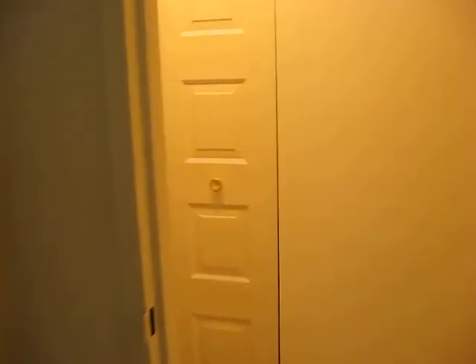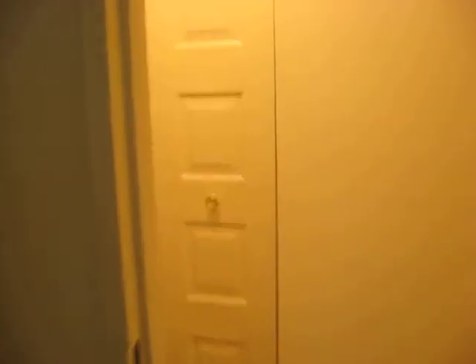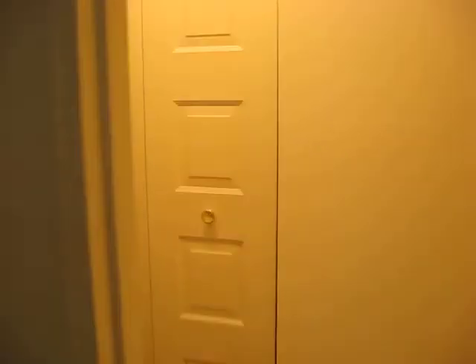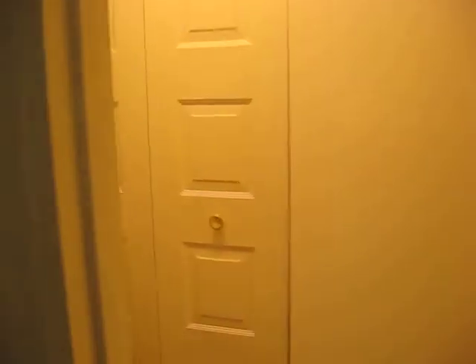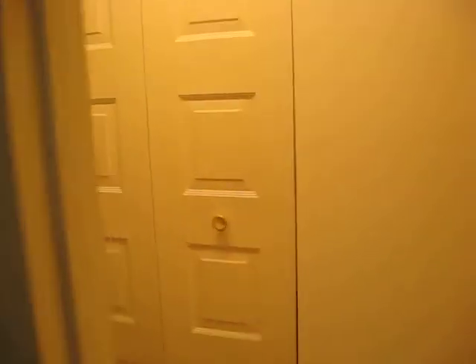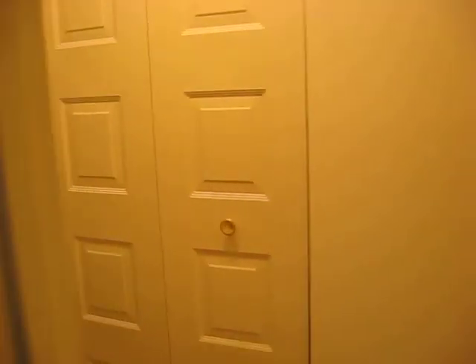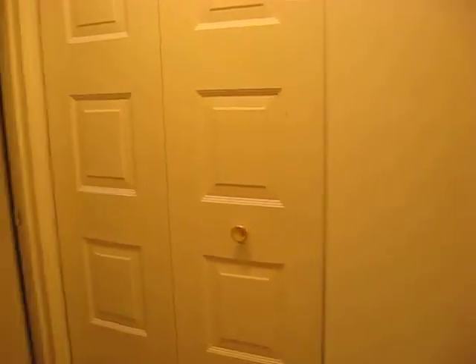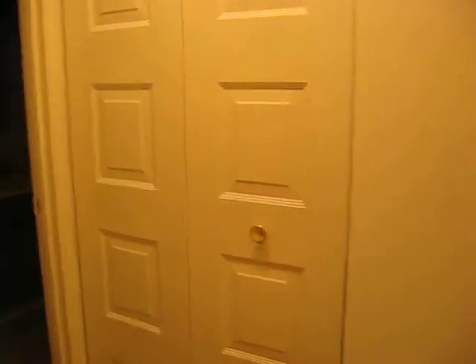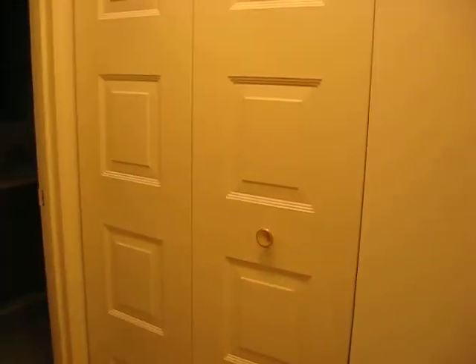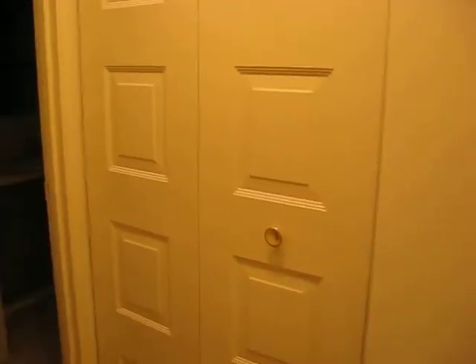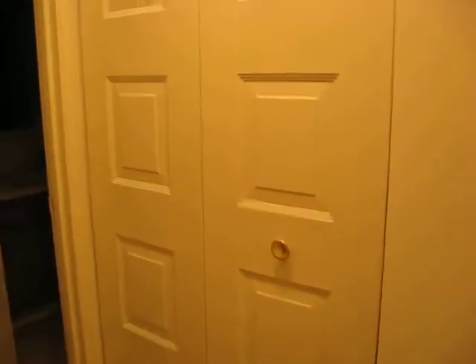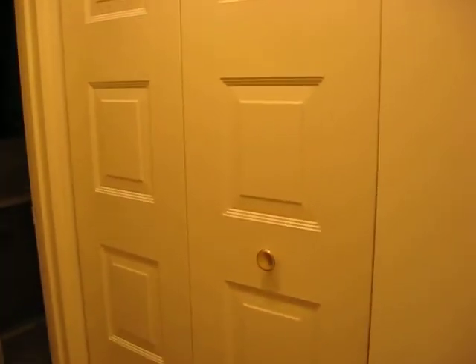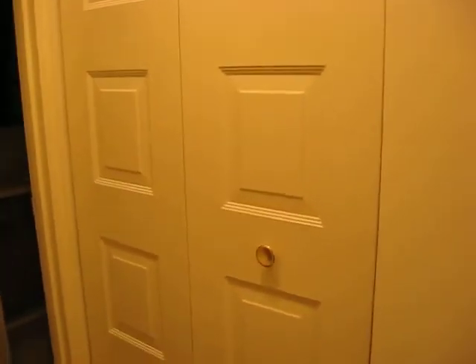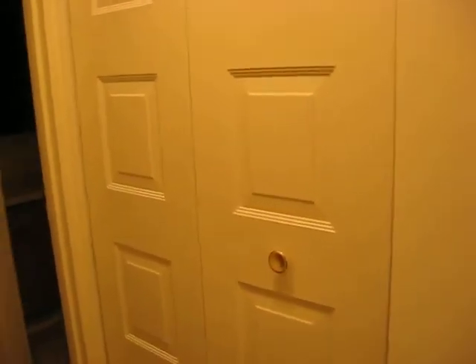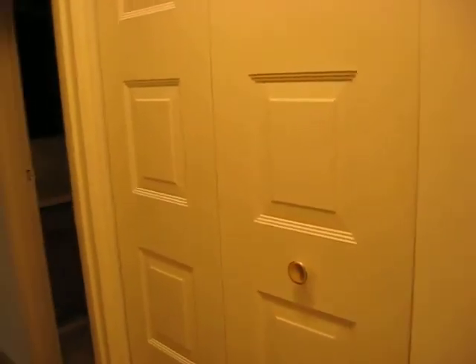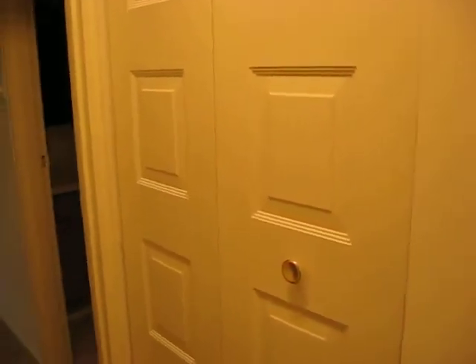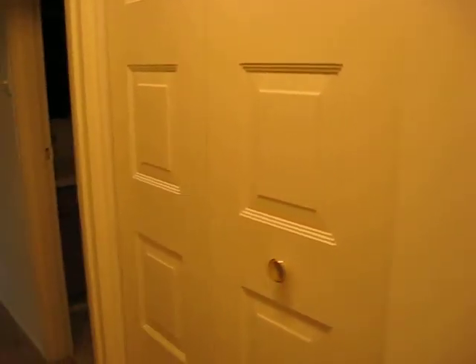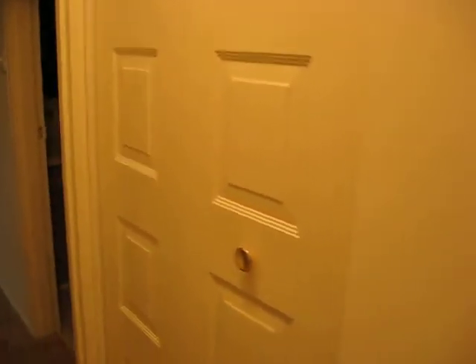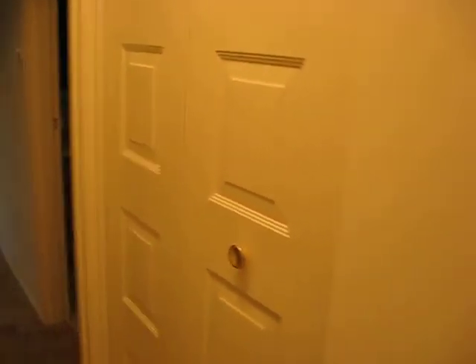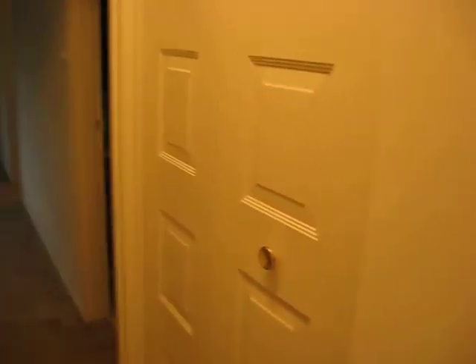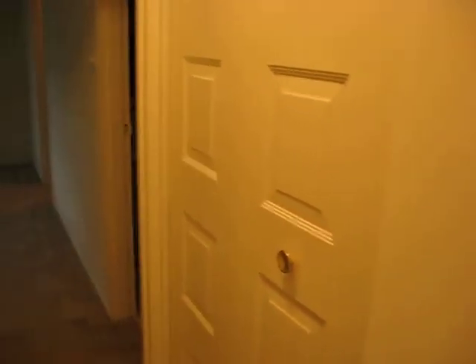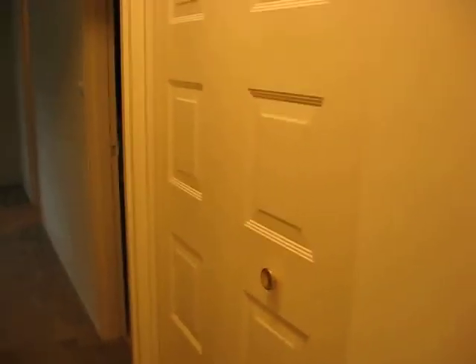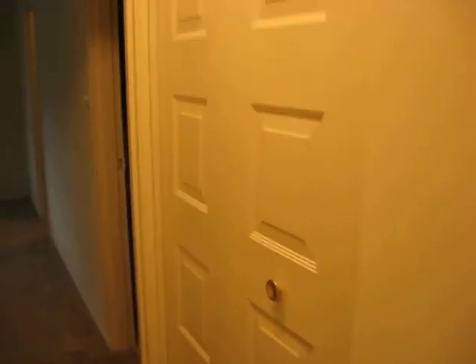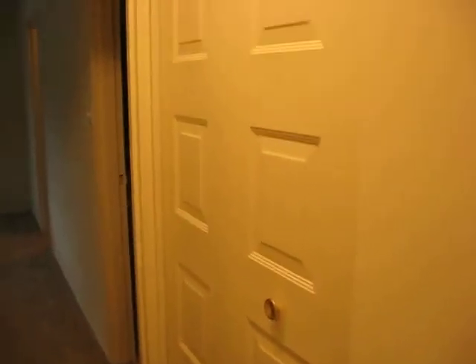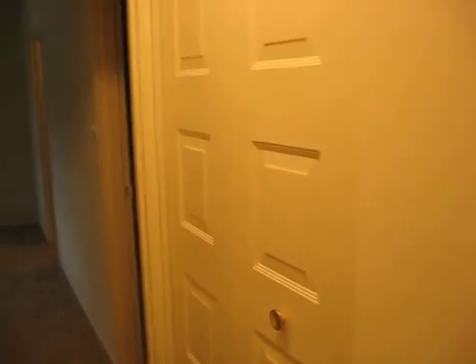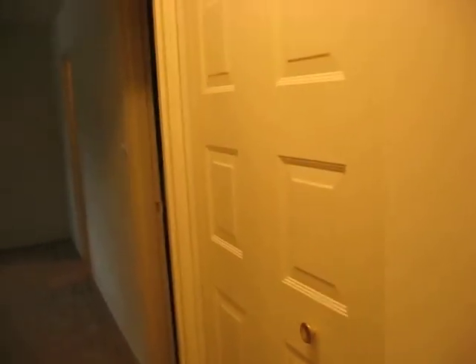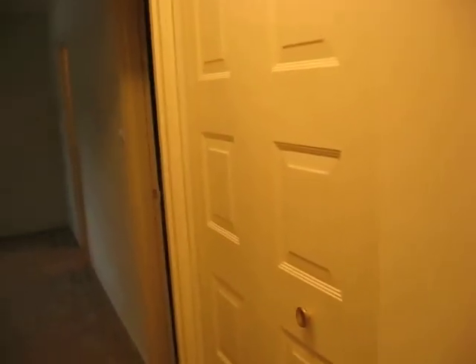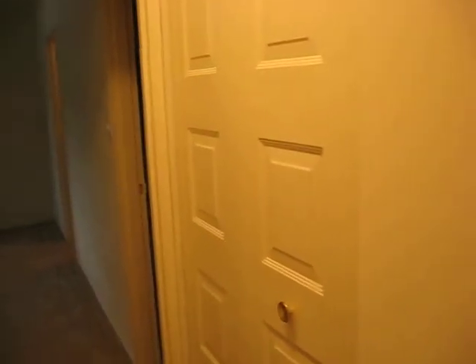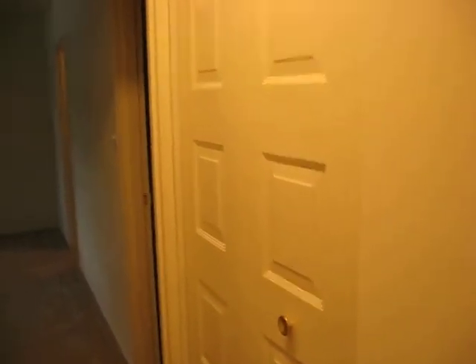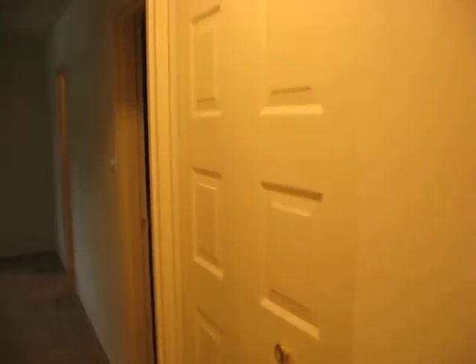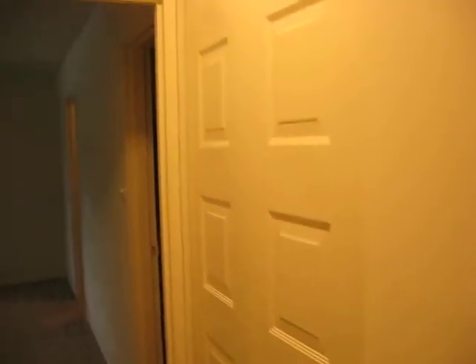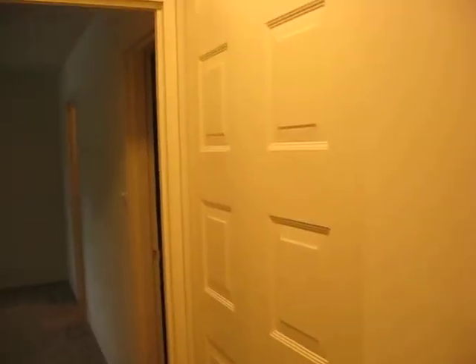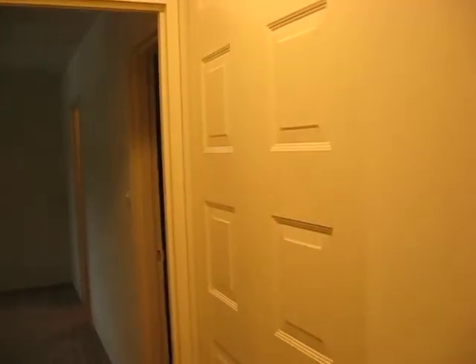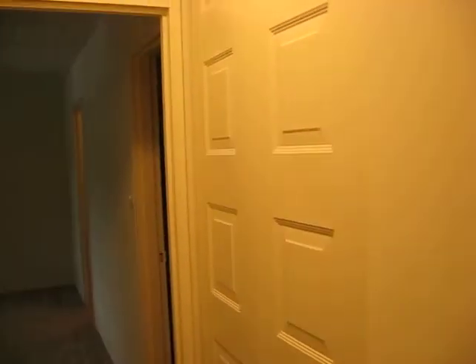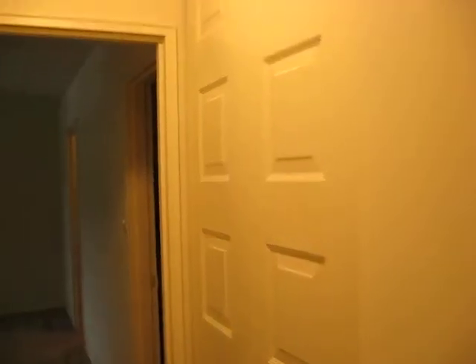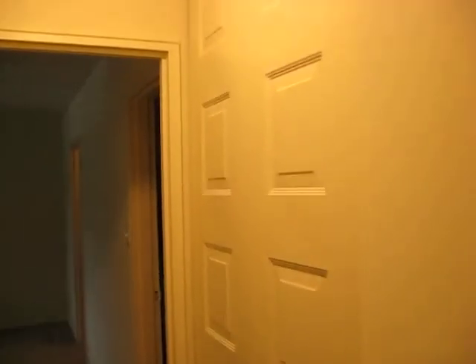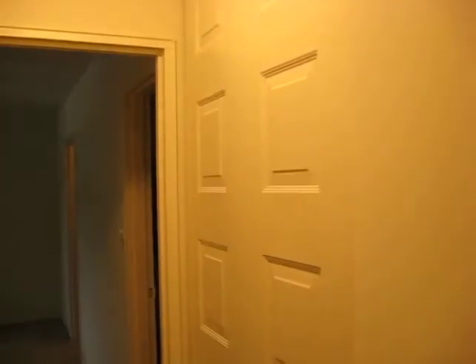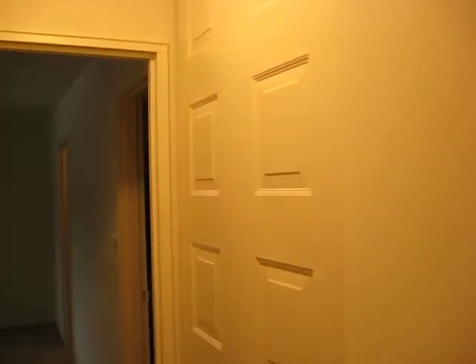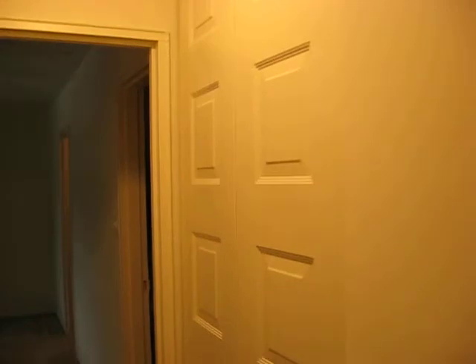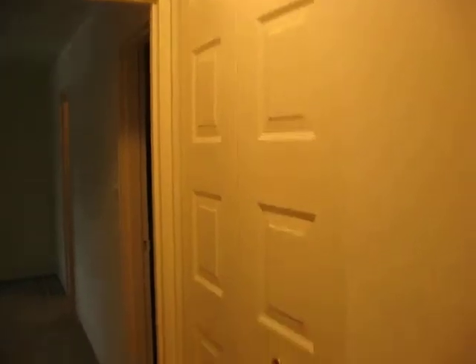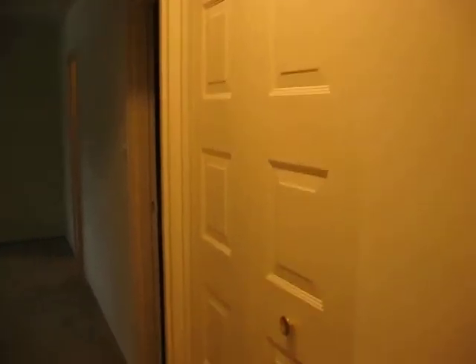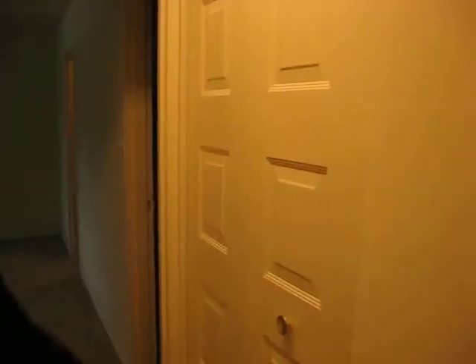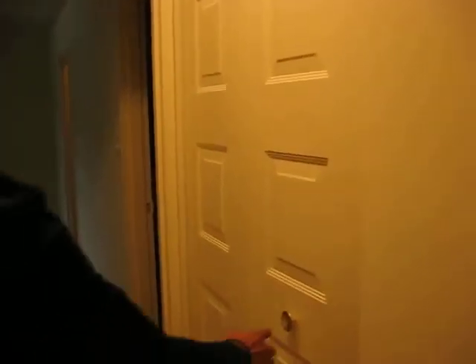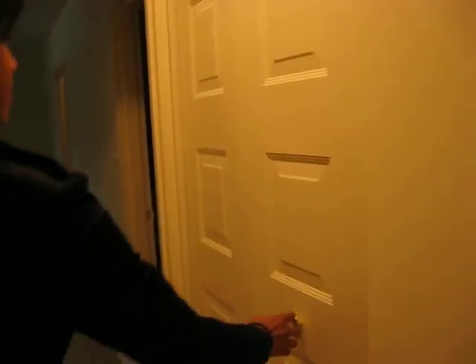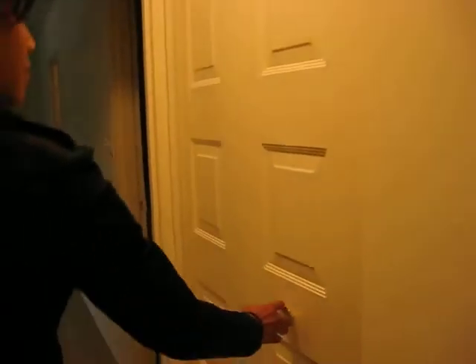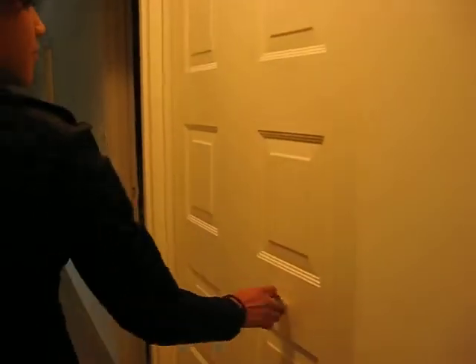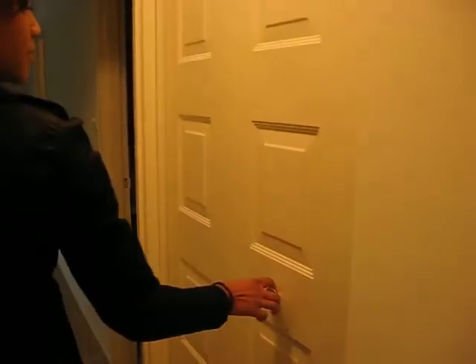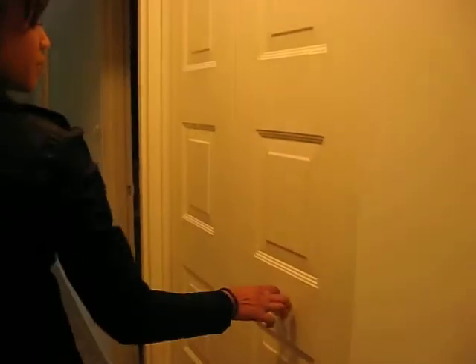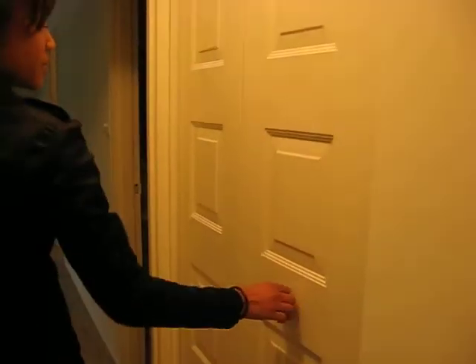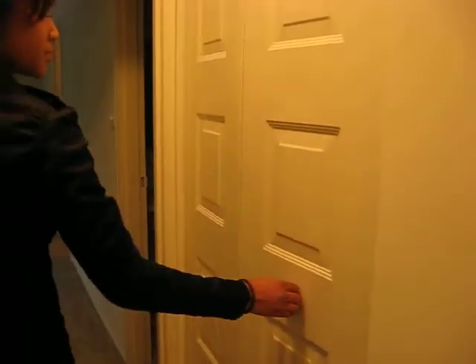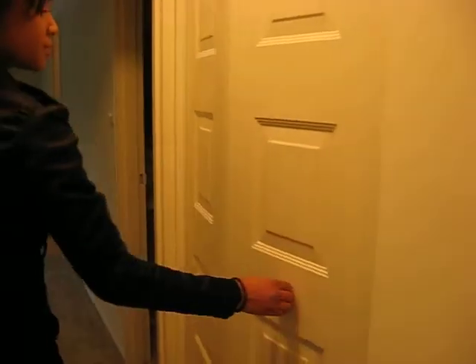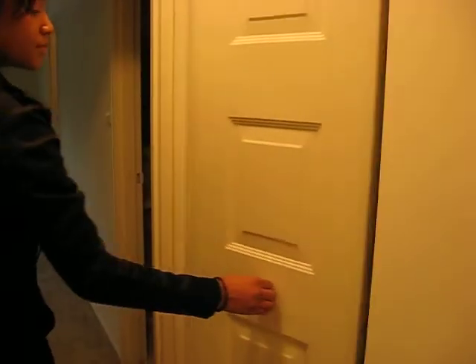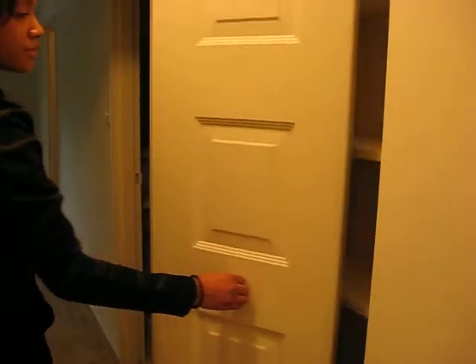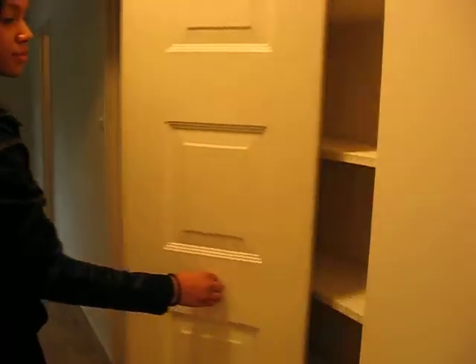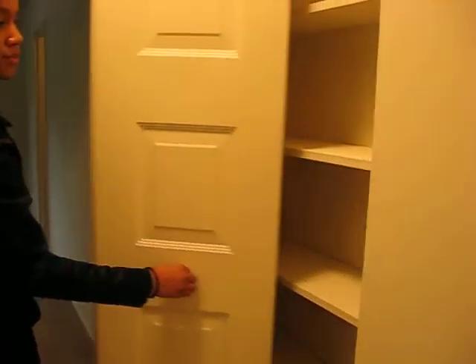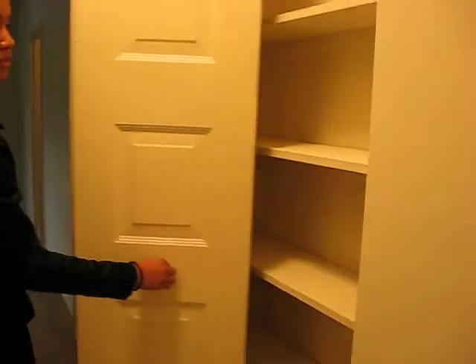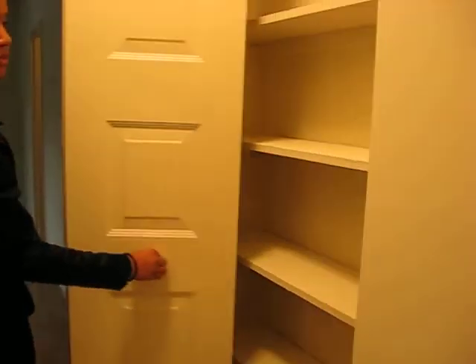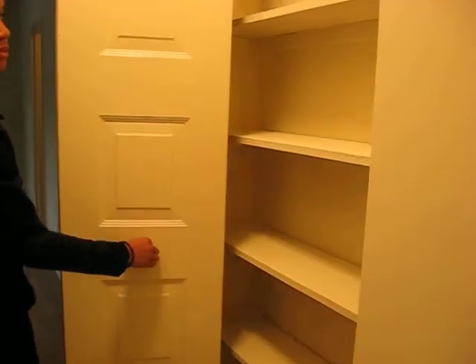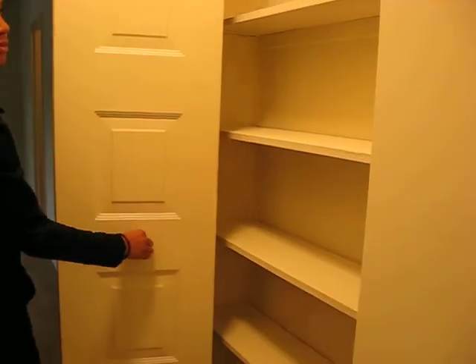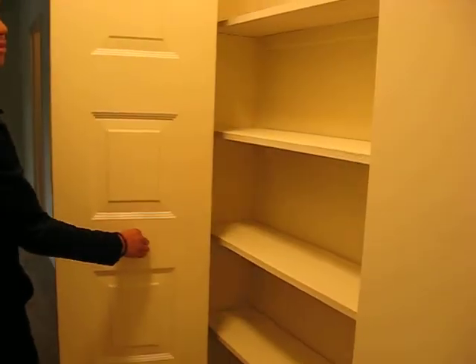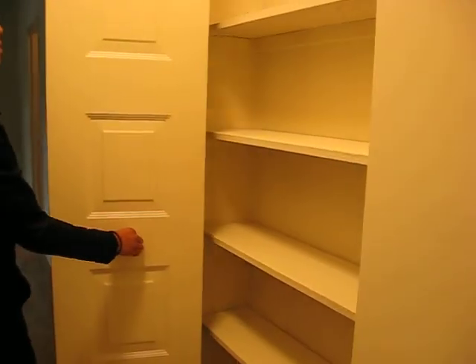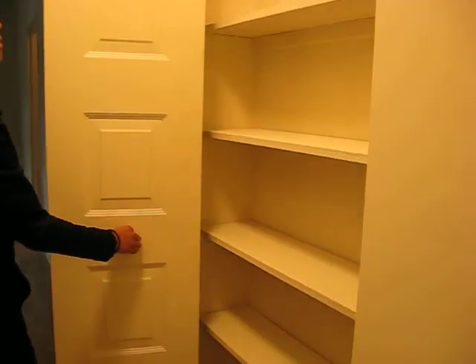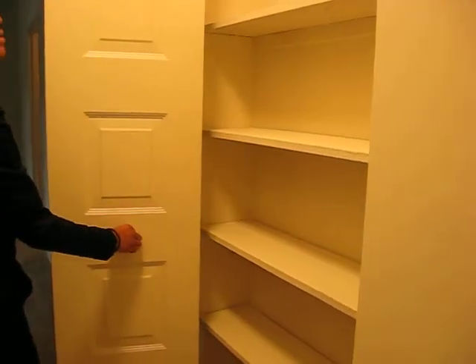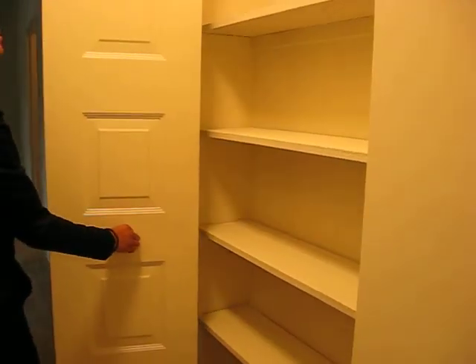You got another closet right outside this bedroom that could be used as a linen closet. It's got some shelves in it for towels or whatever.